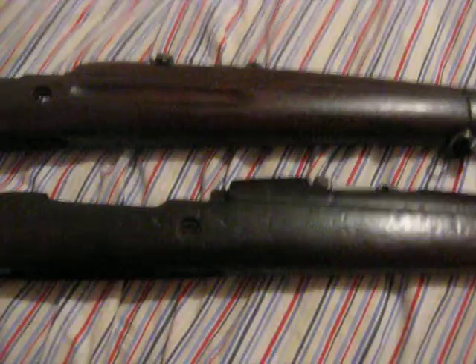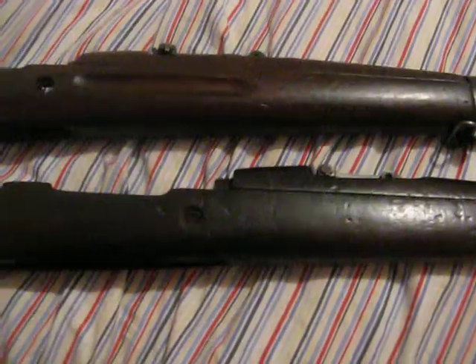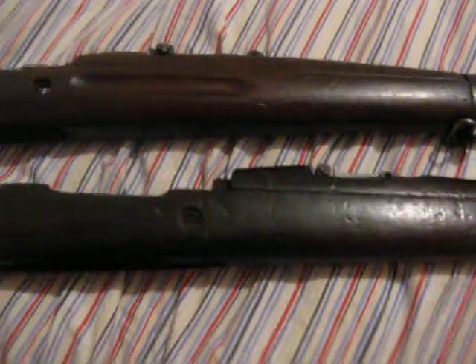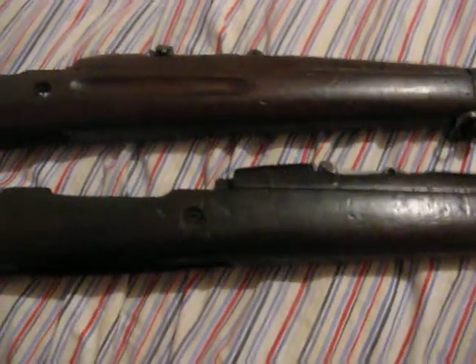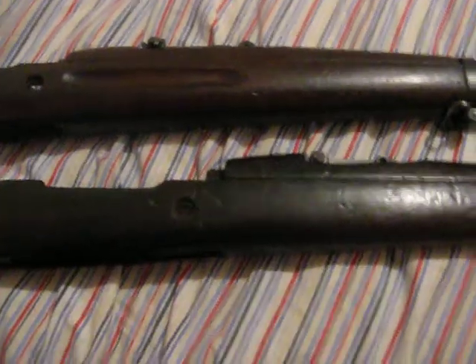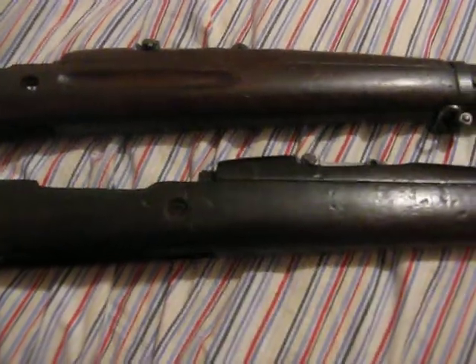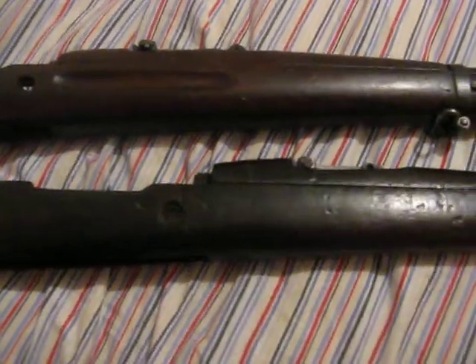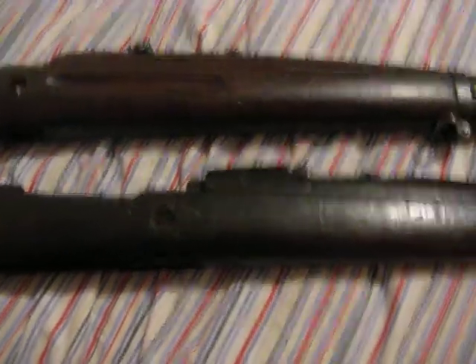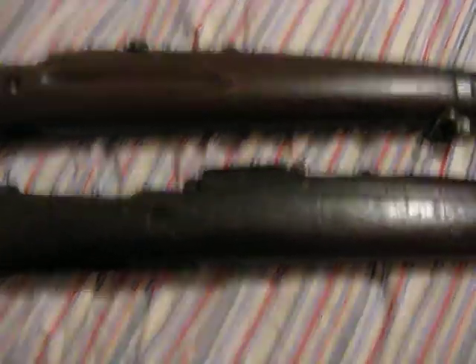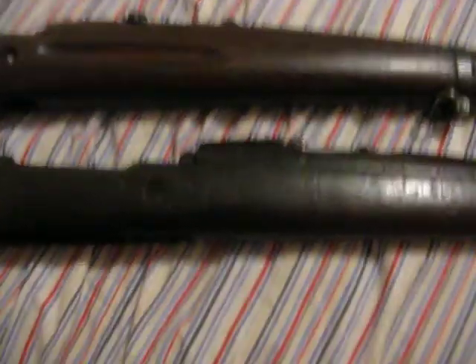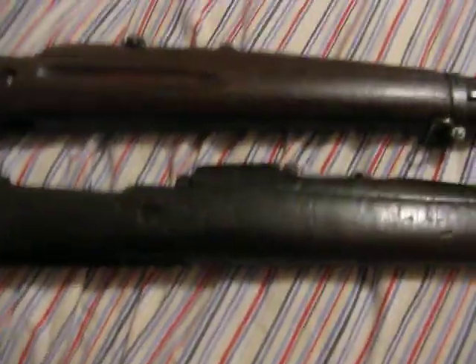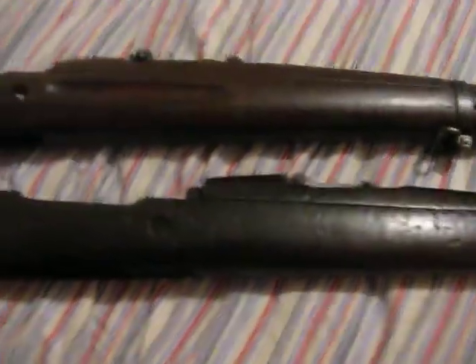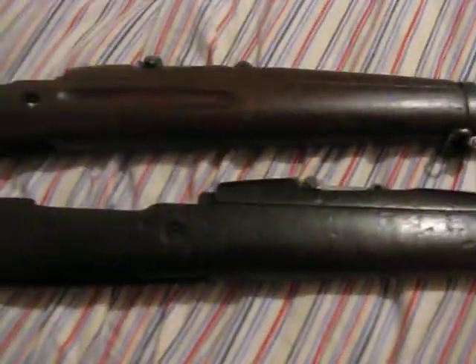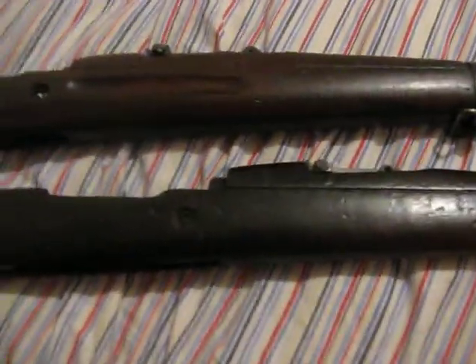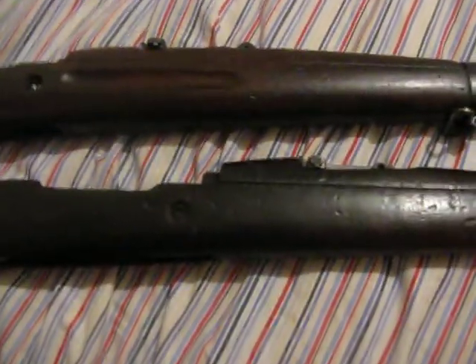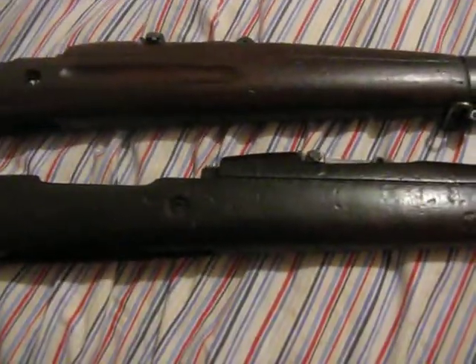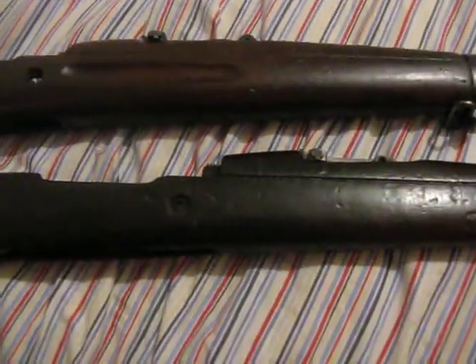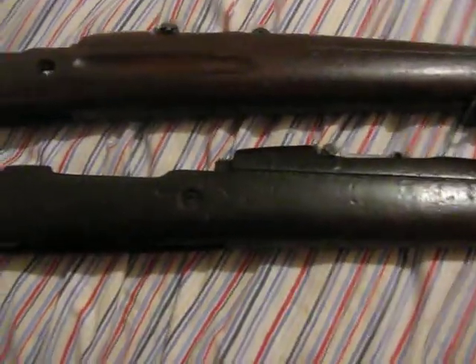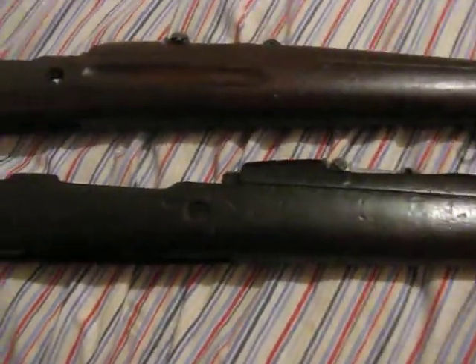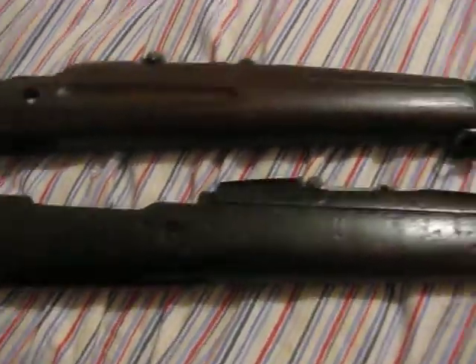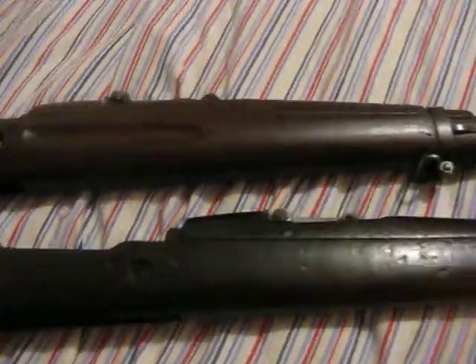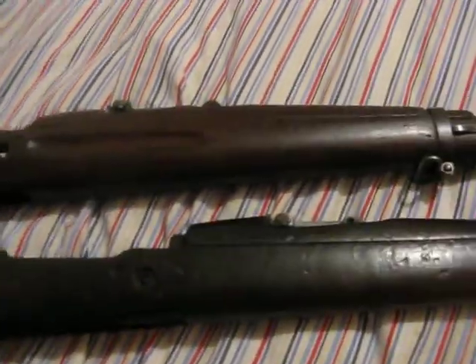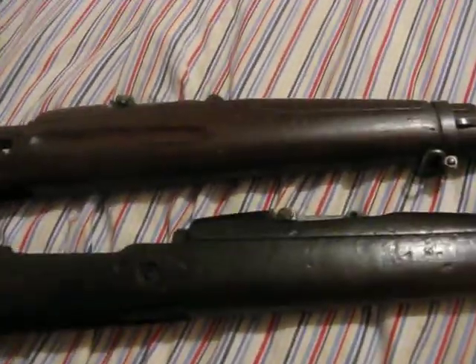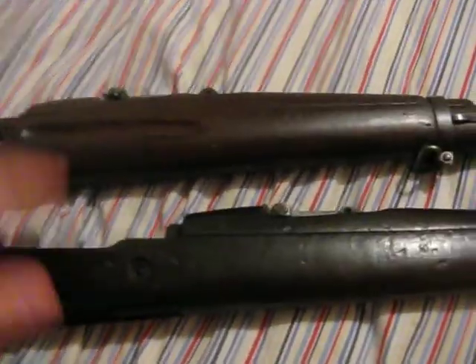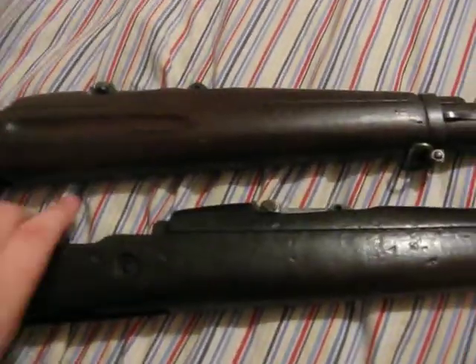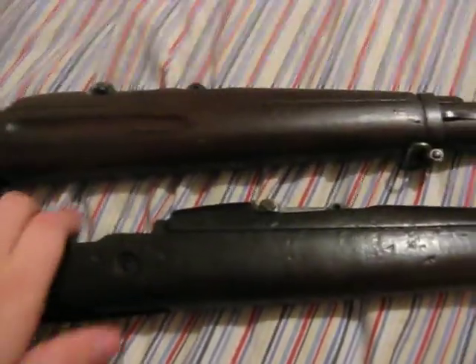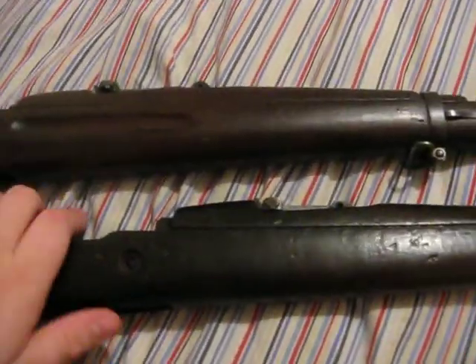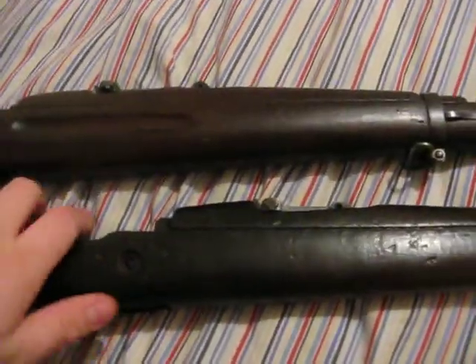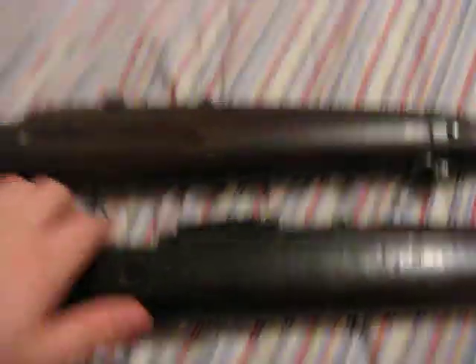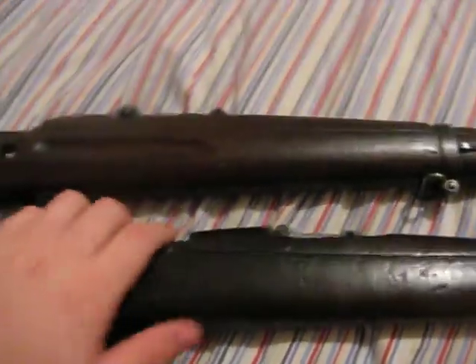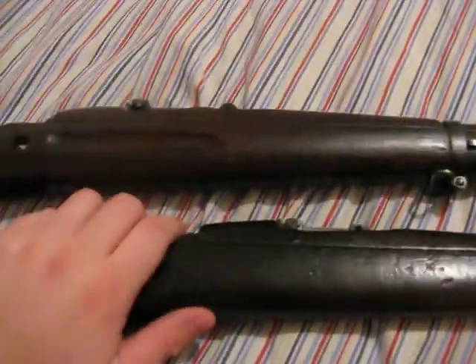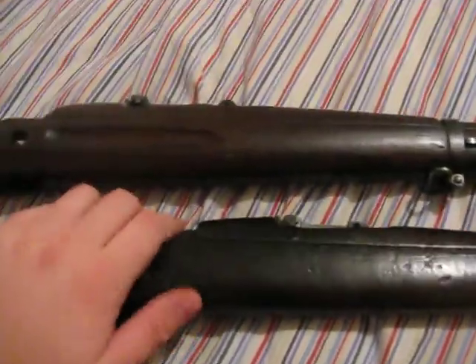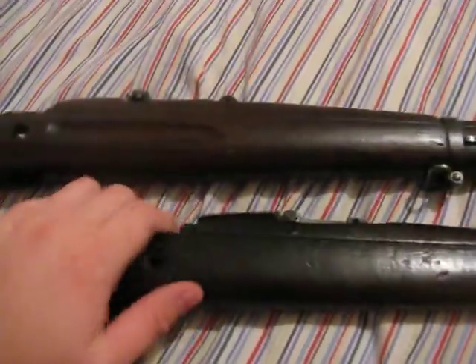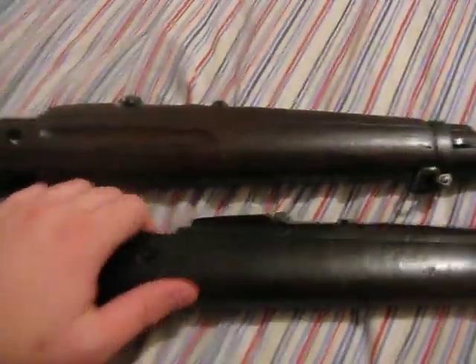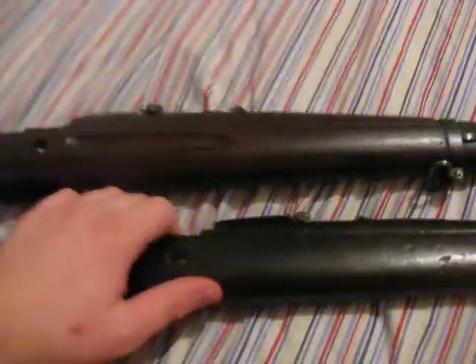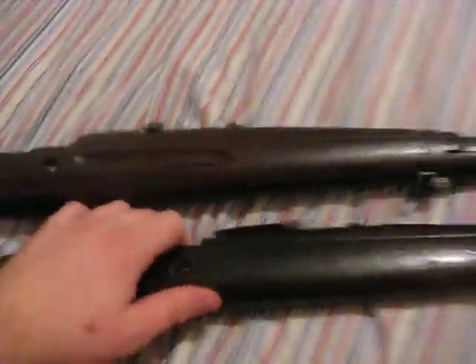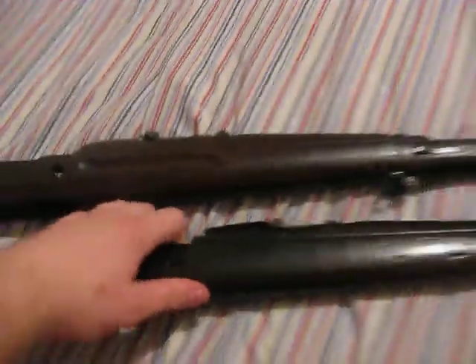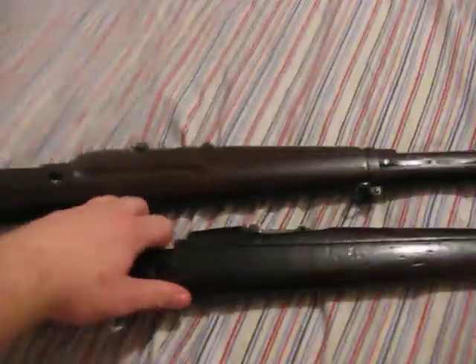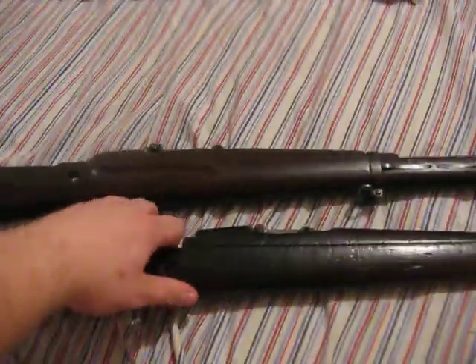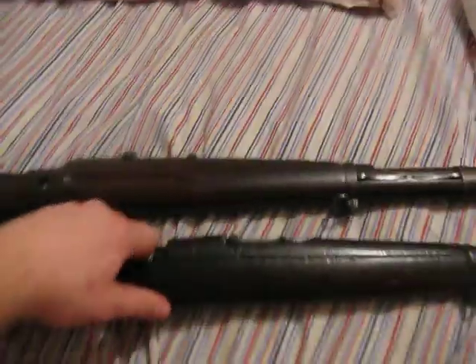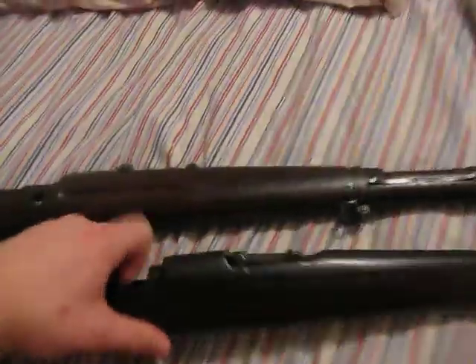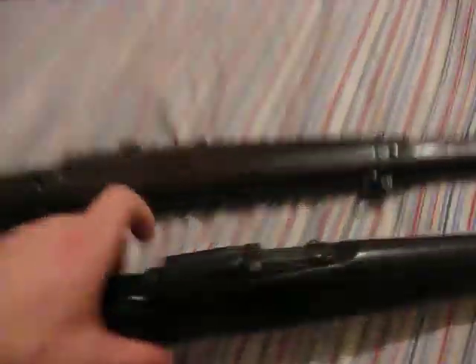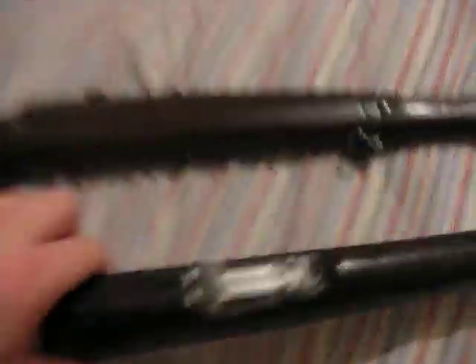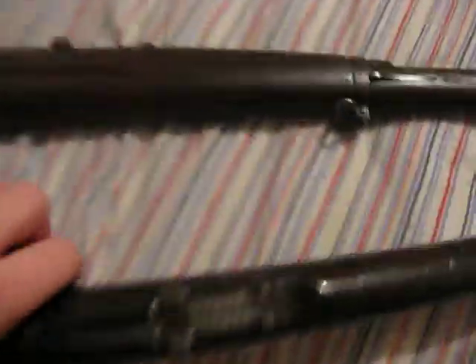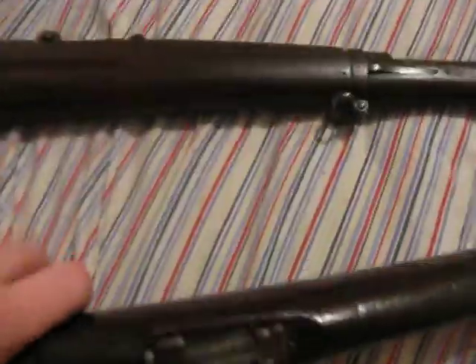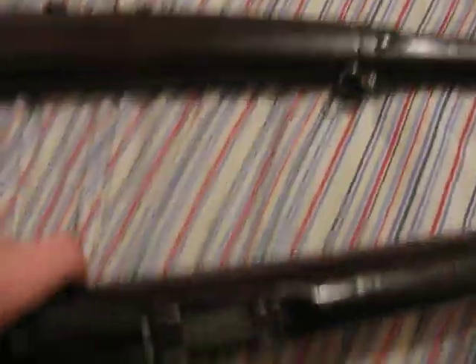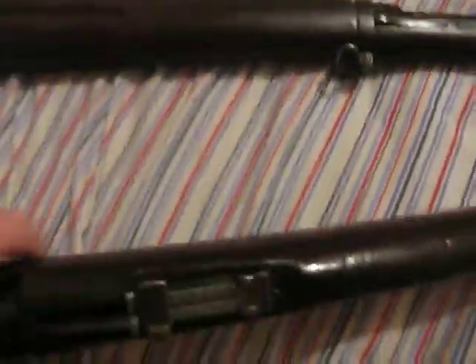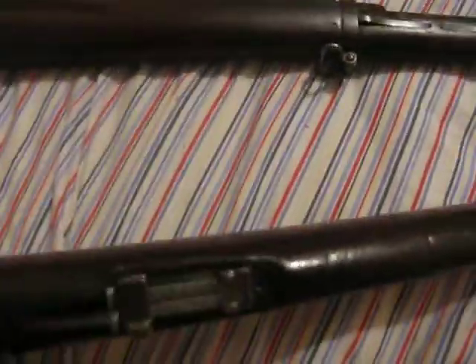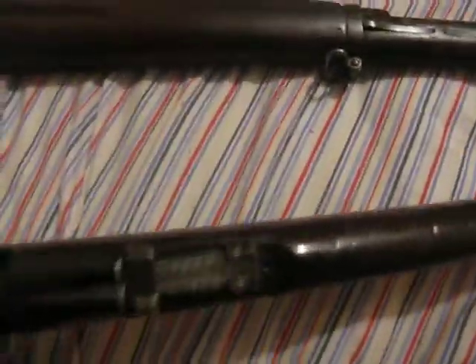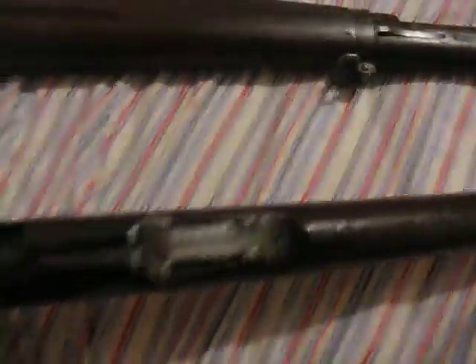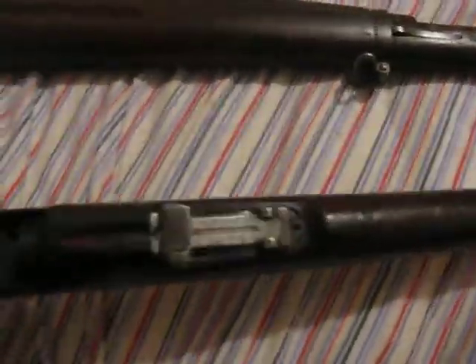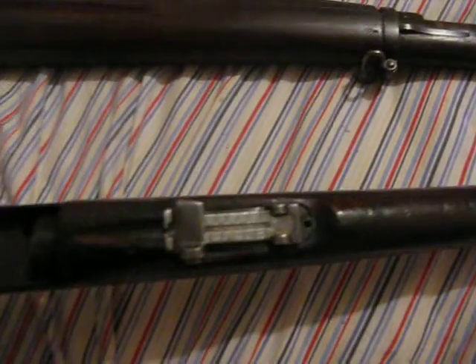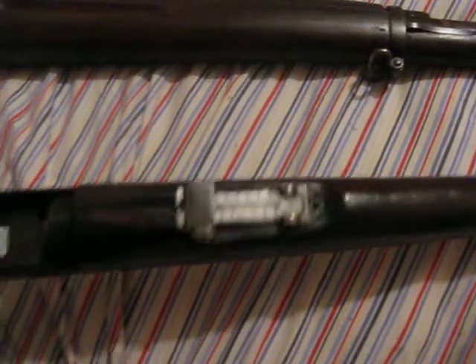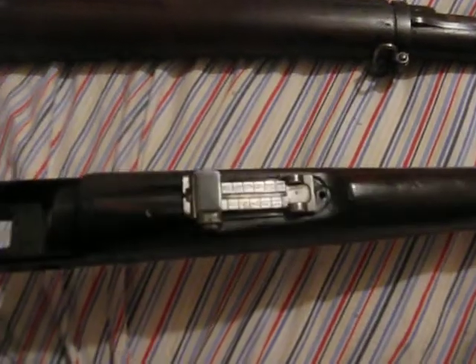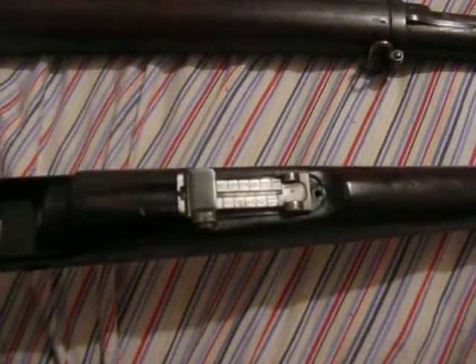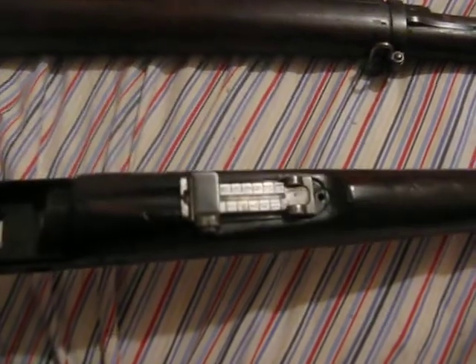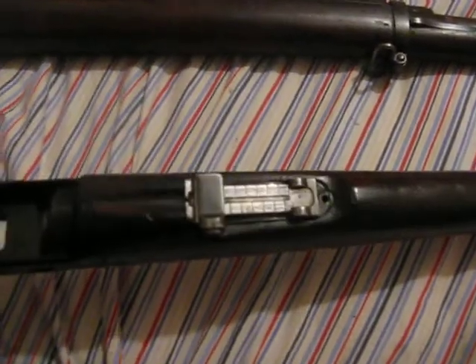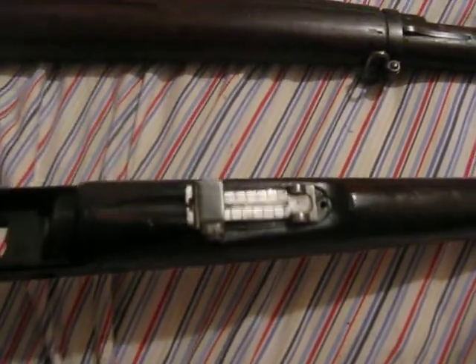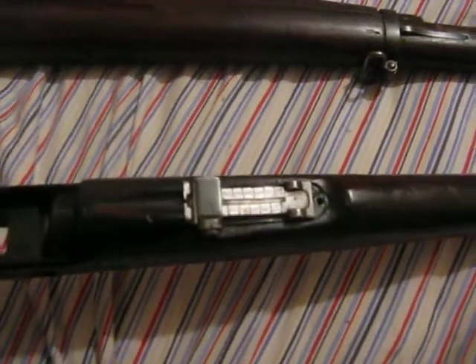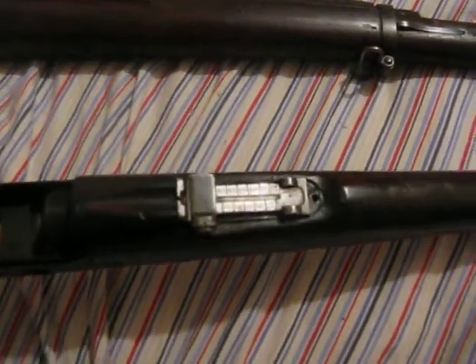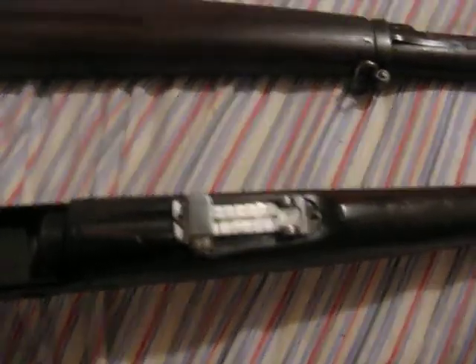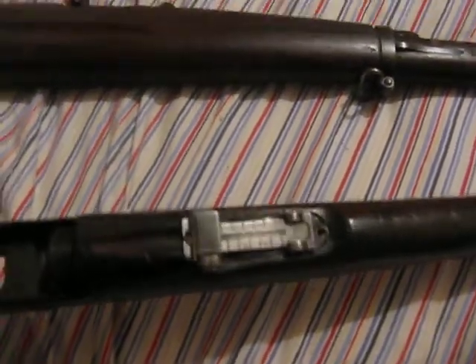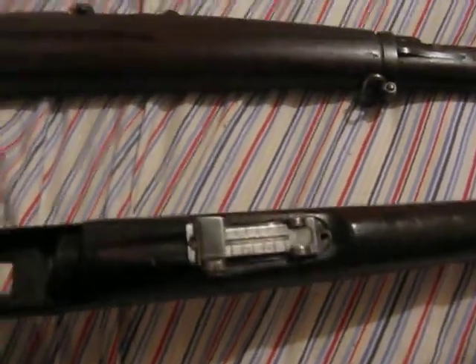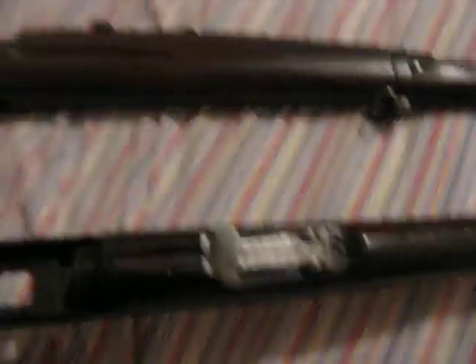What's up guys, sorry I don't have much film left. This is just a quick video — see if you guys could ID this for me.